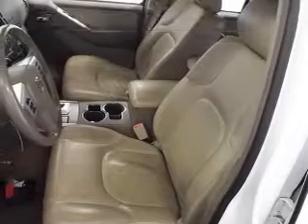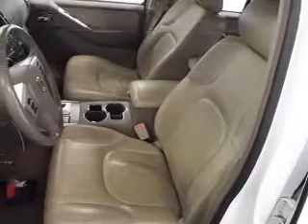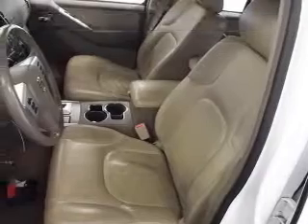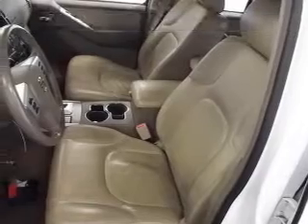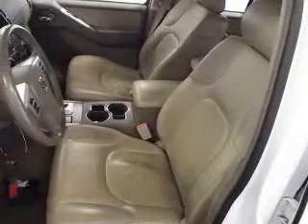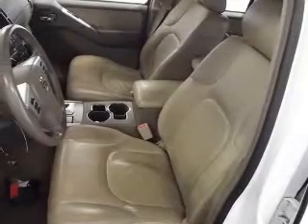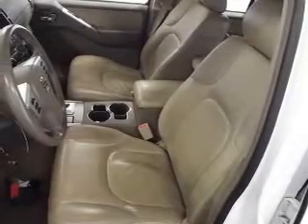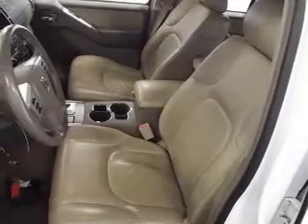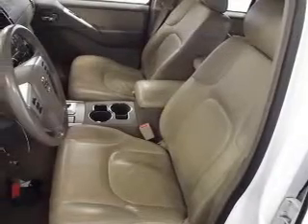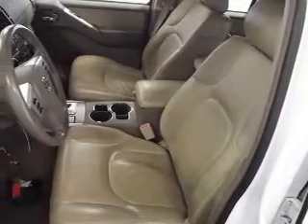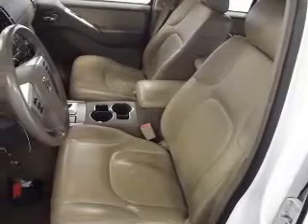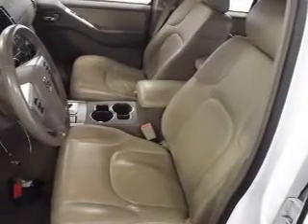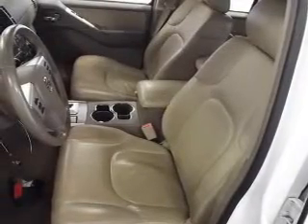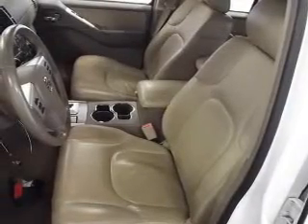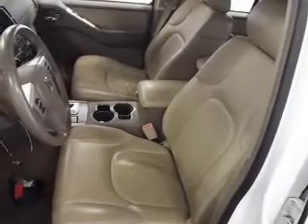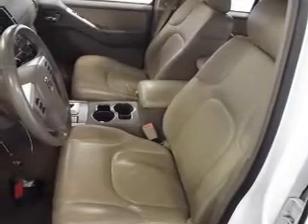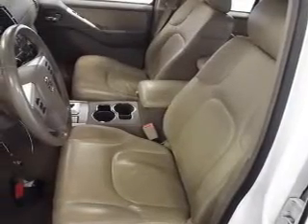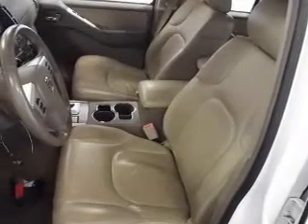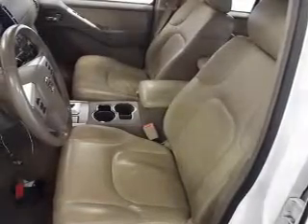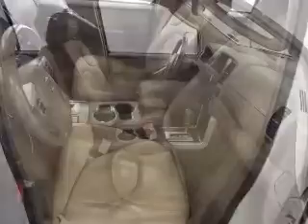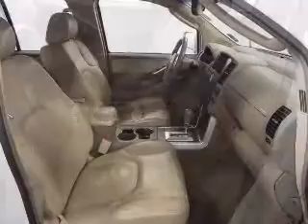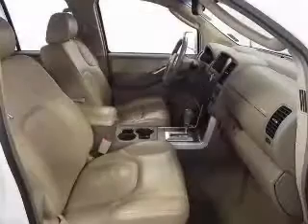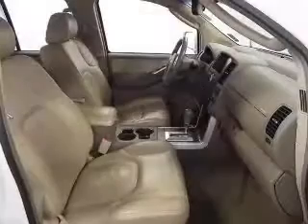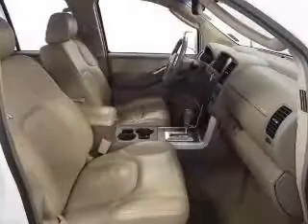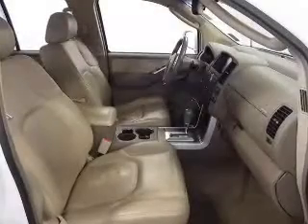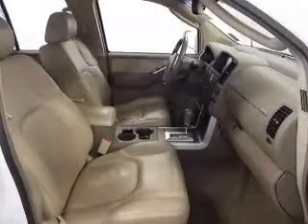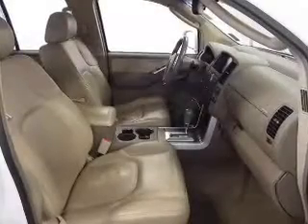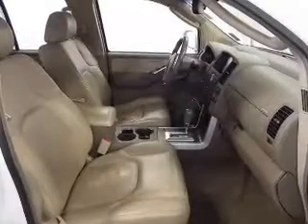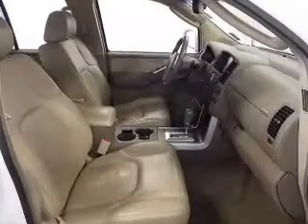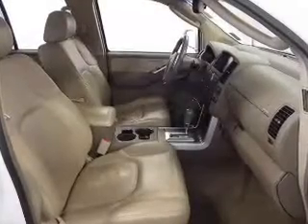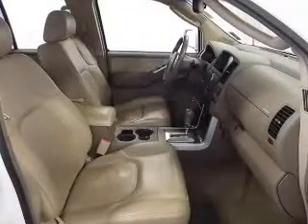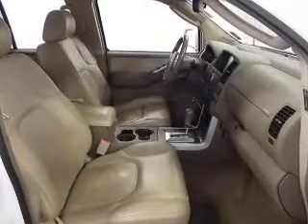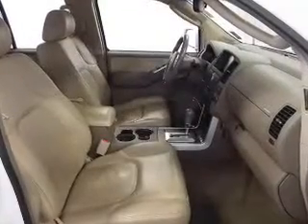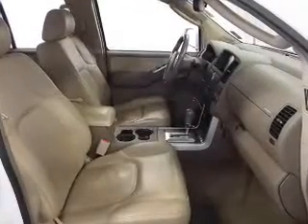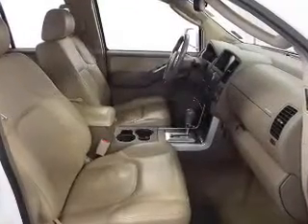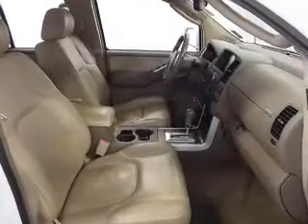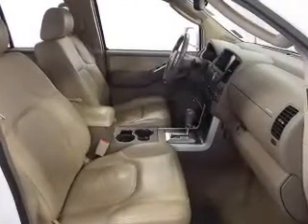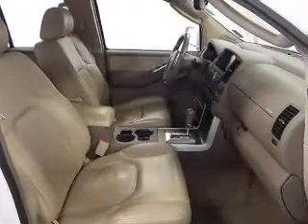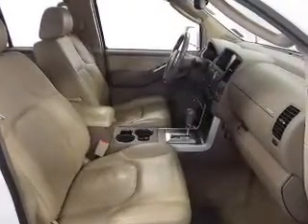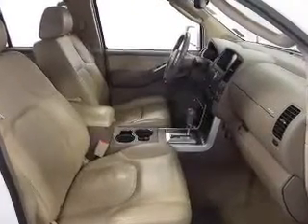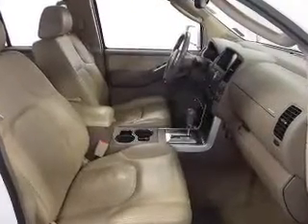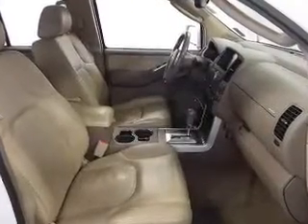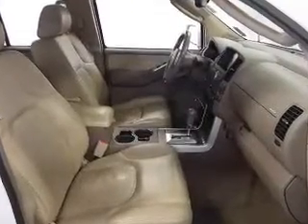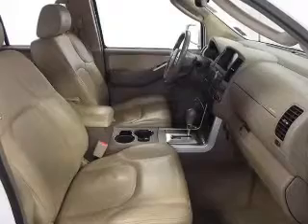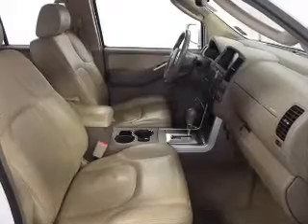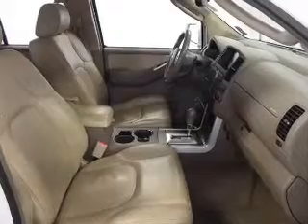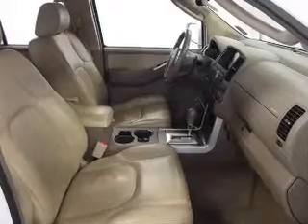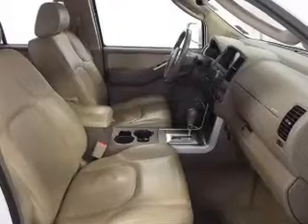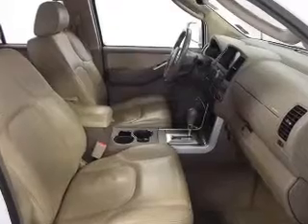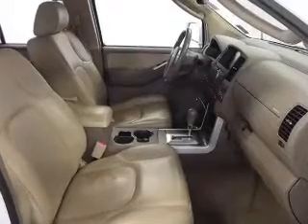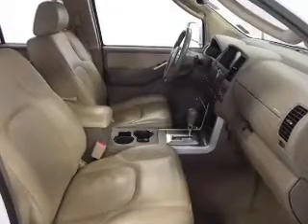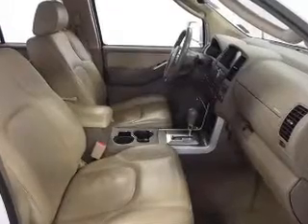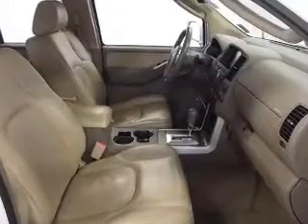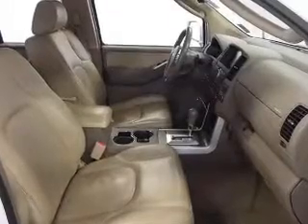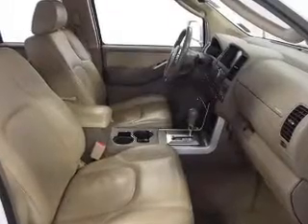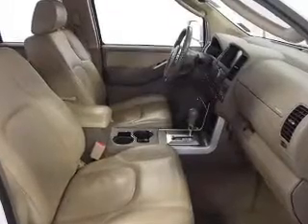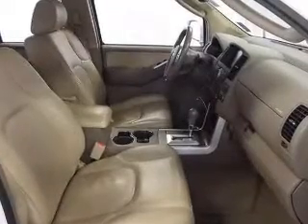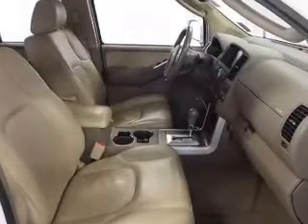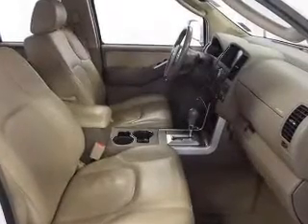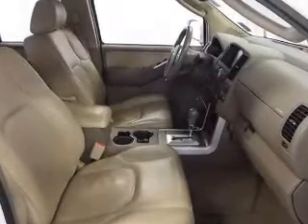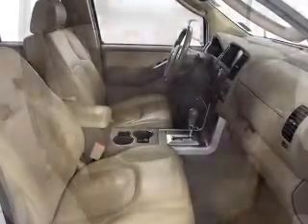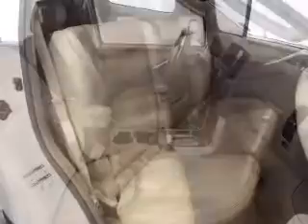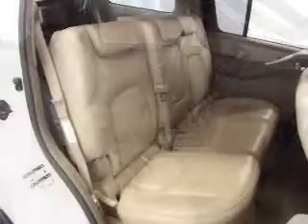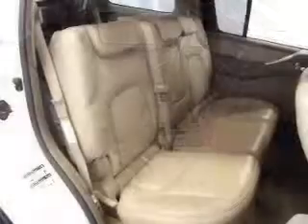Power door locks. Power windows. Cruise control. Power mirrors. An alarm system. Power steering. And an adjustable tilt steering wheel.